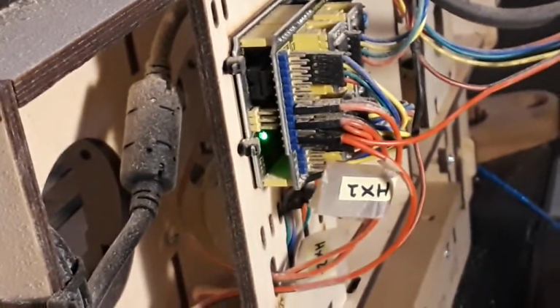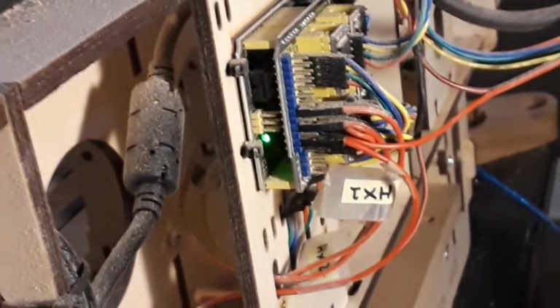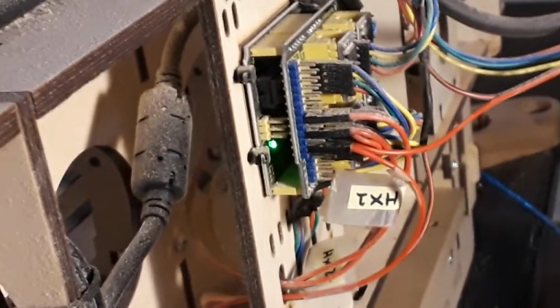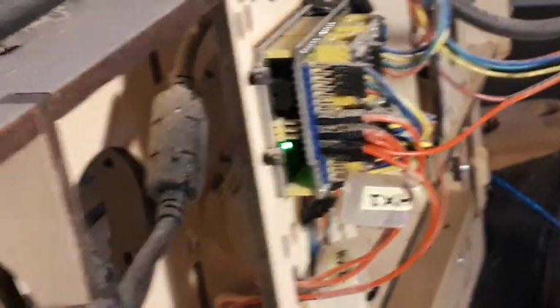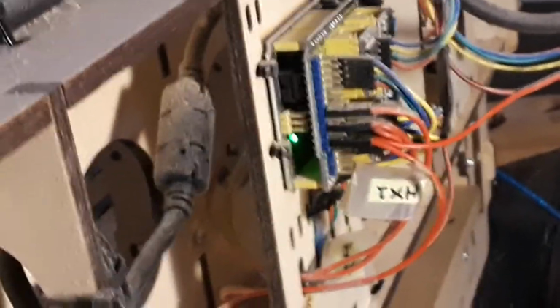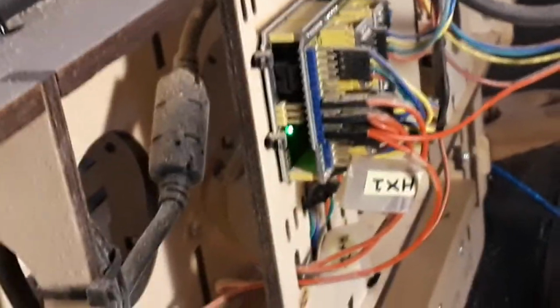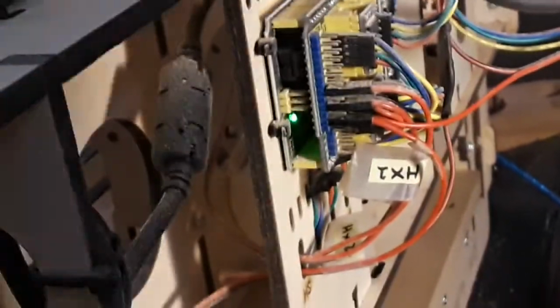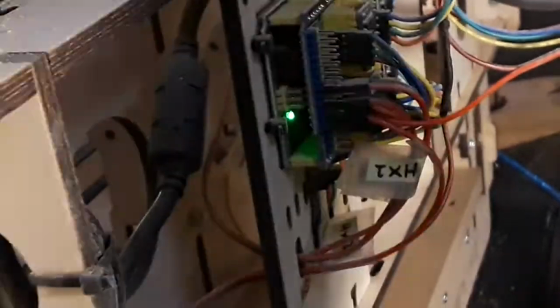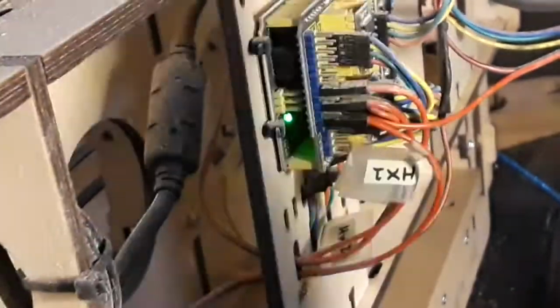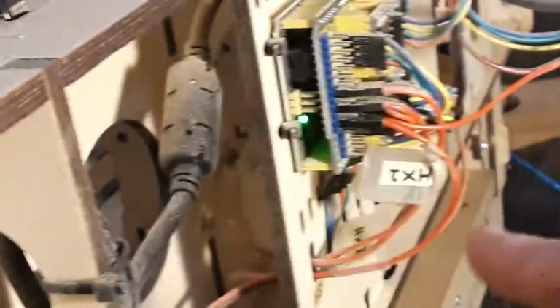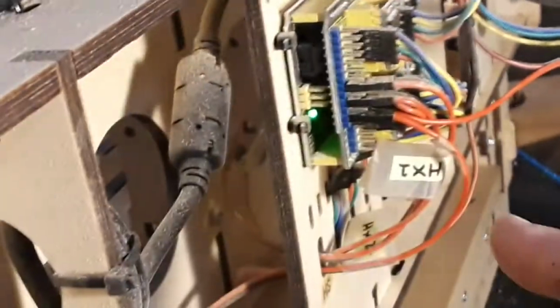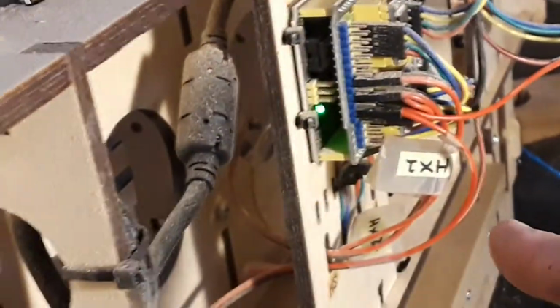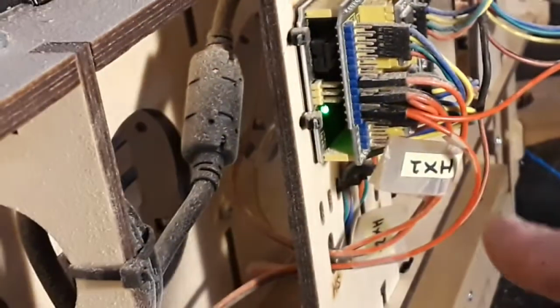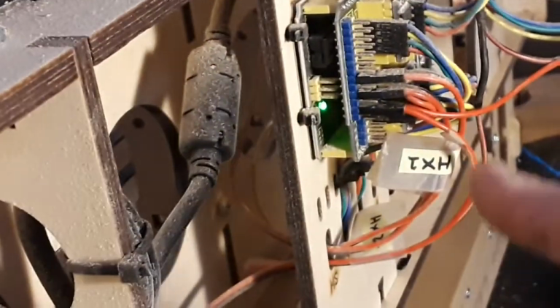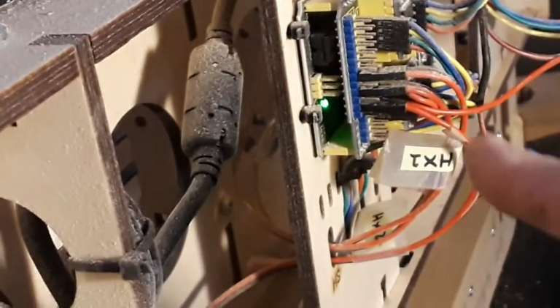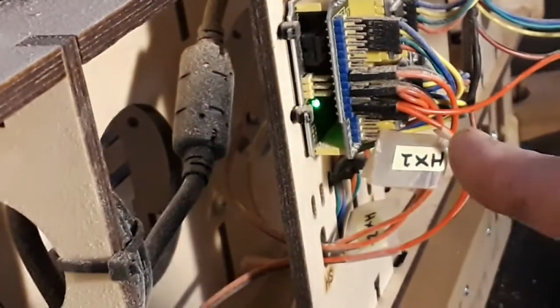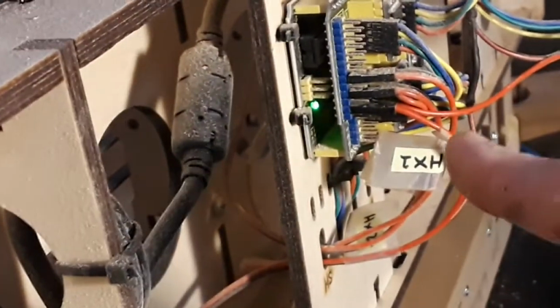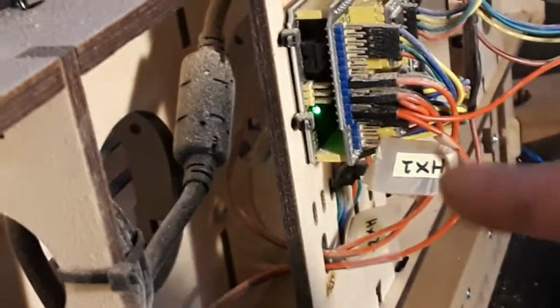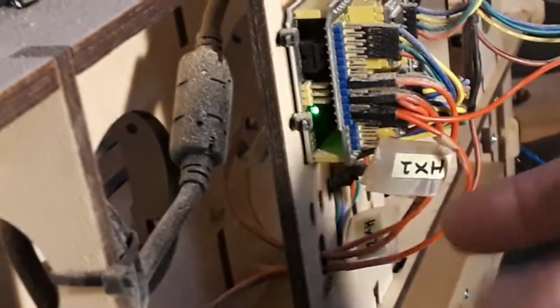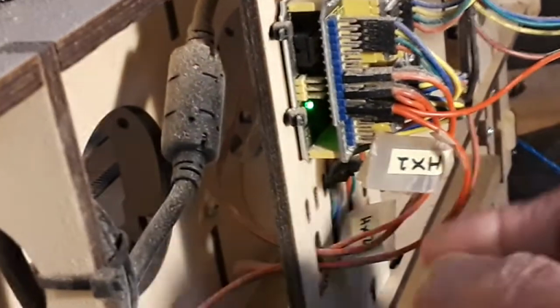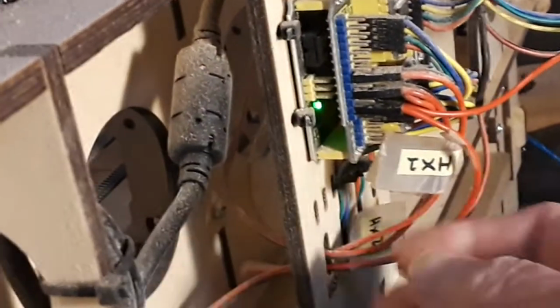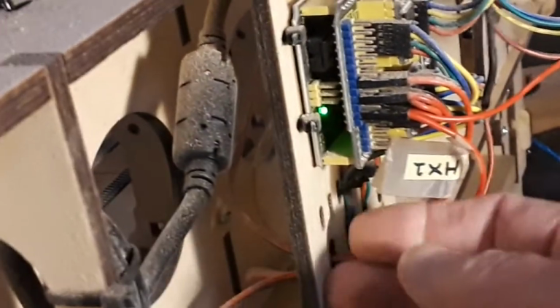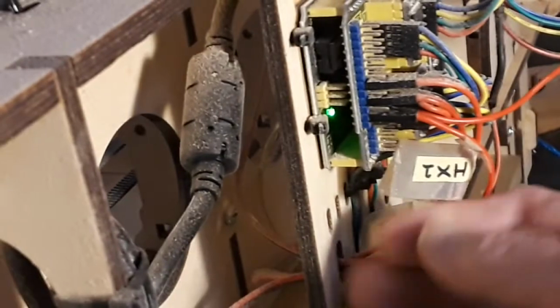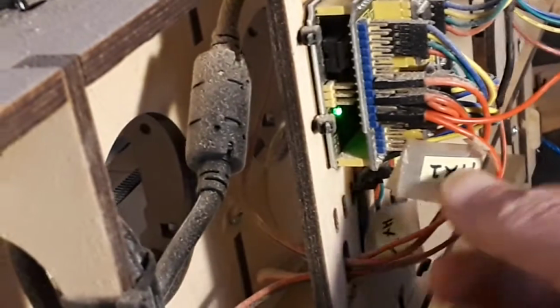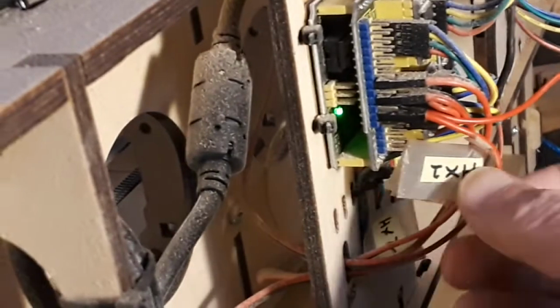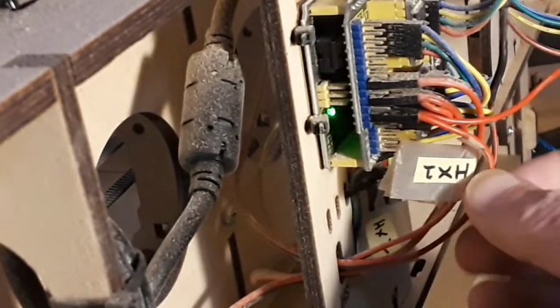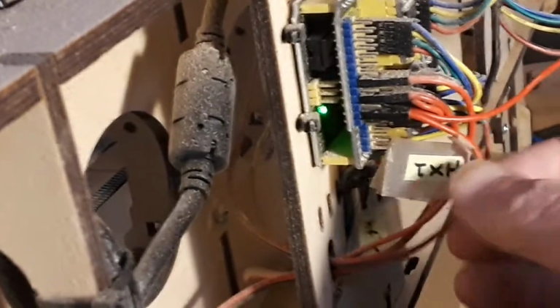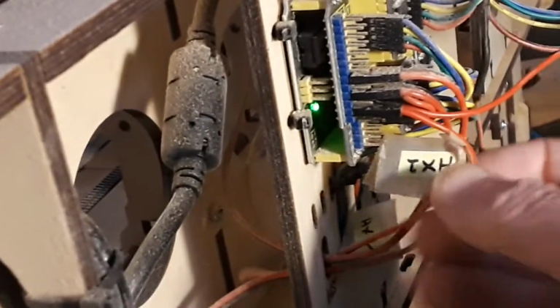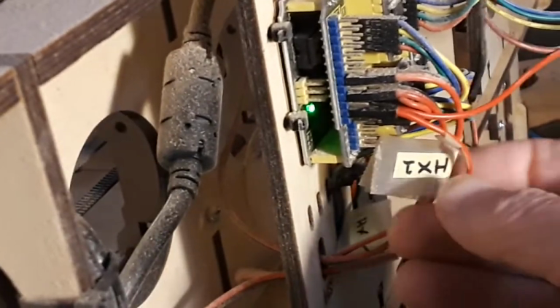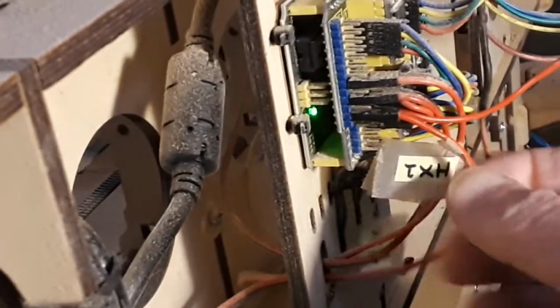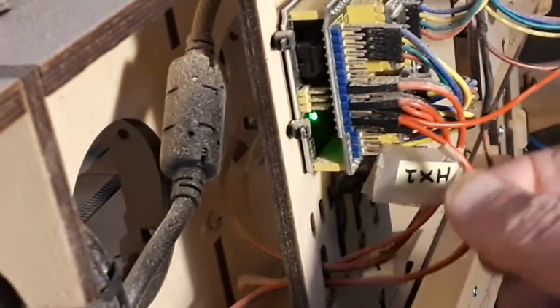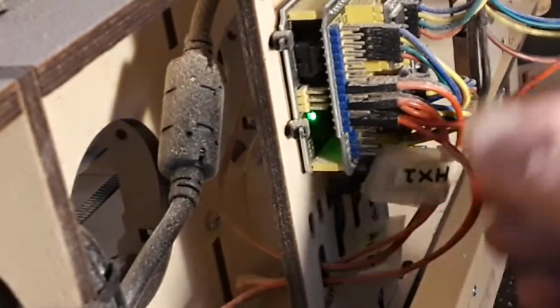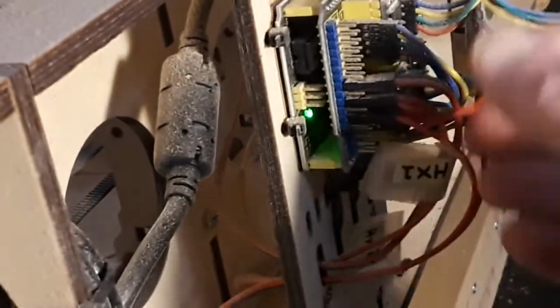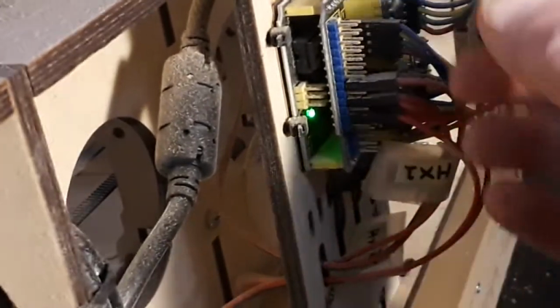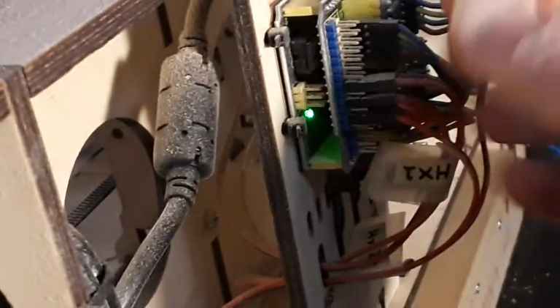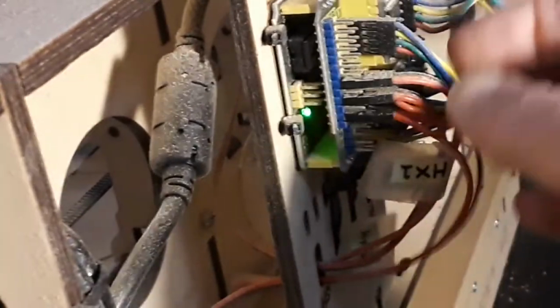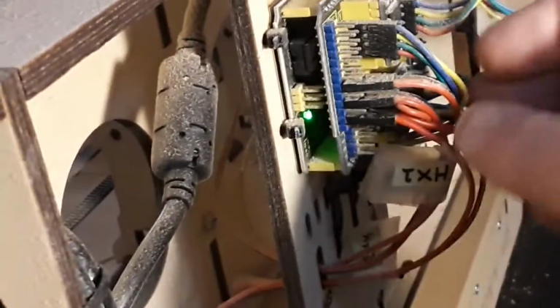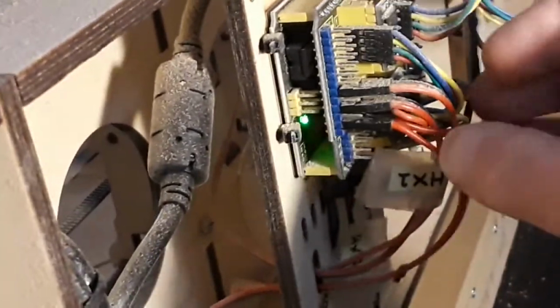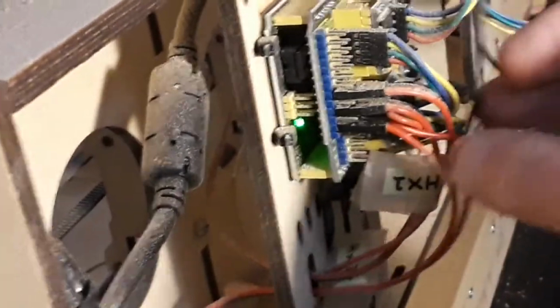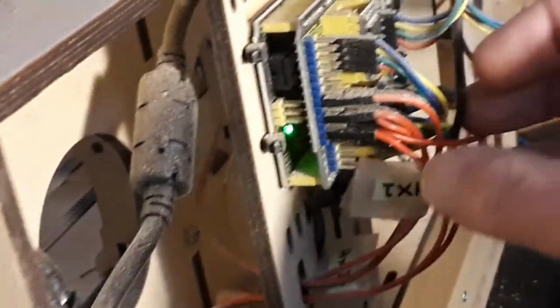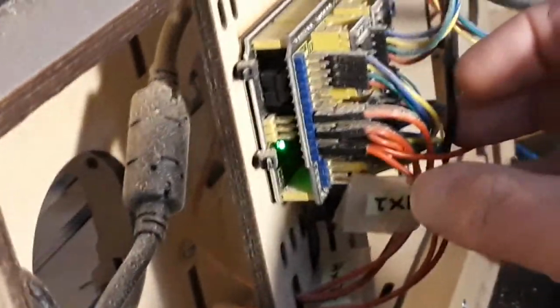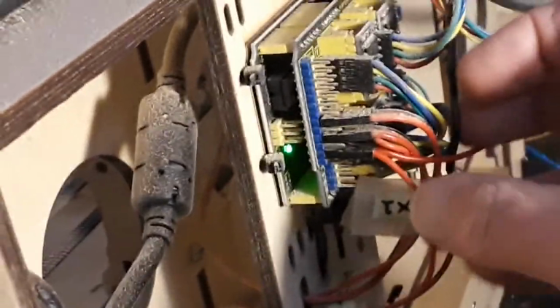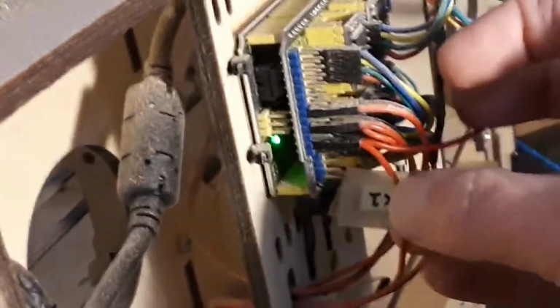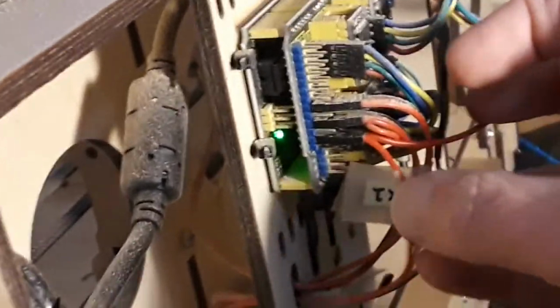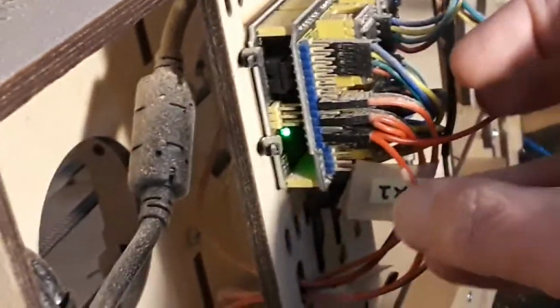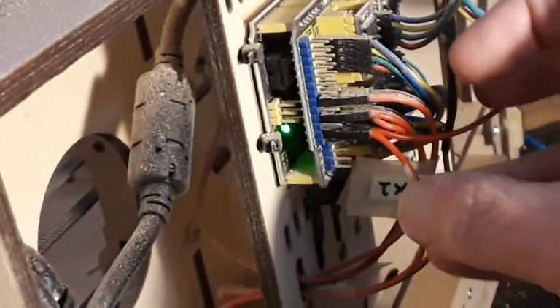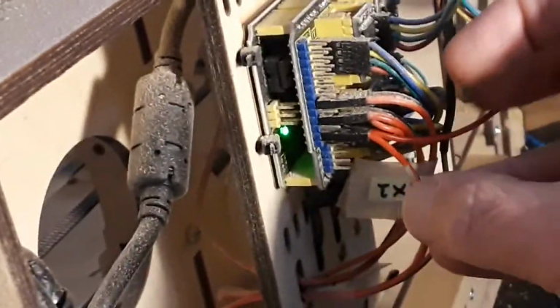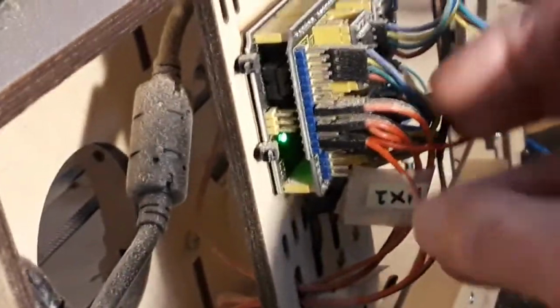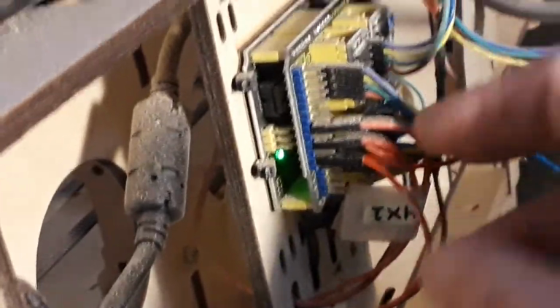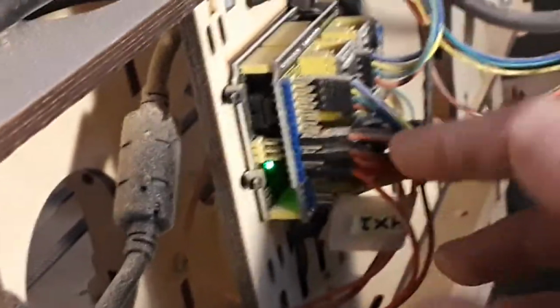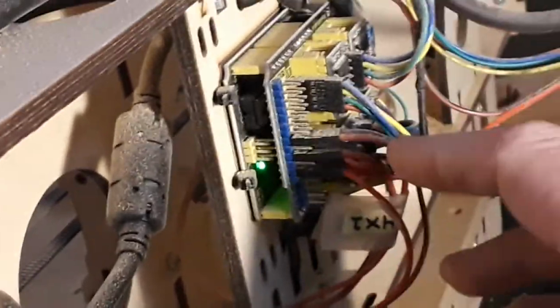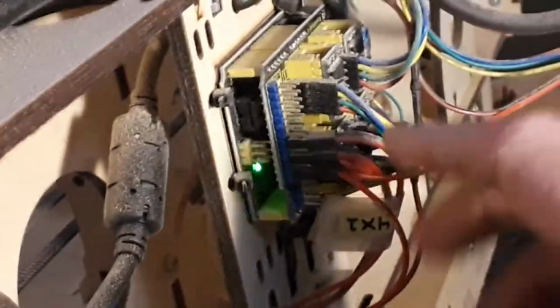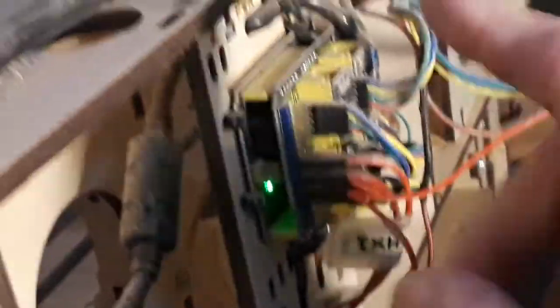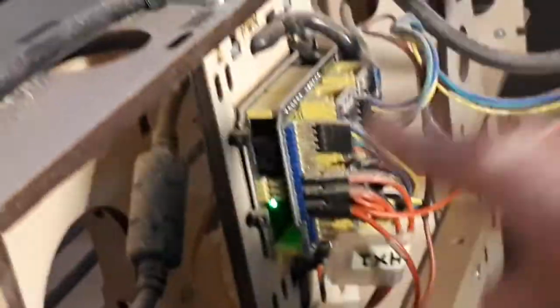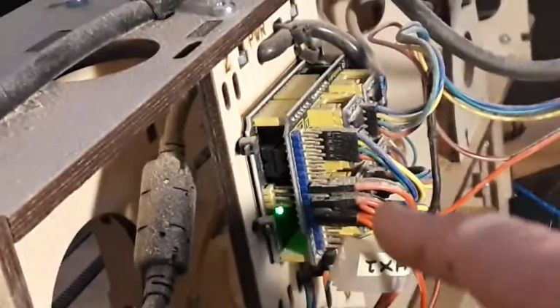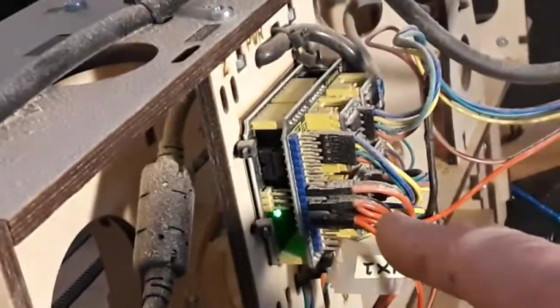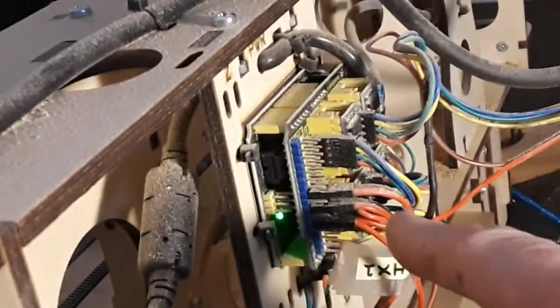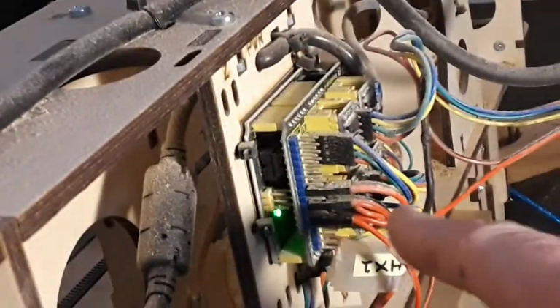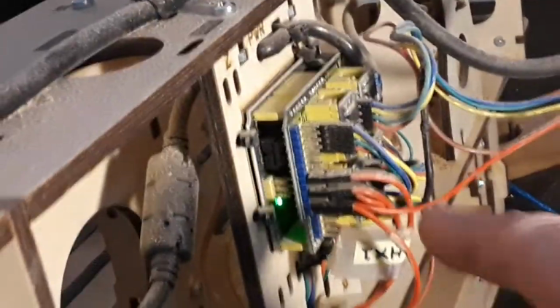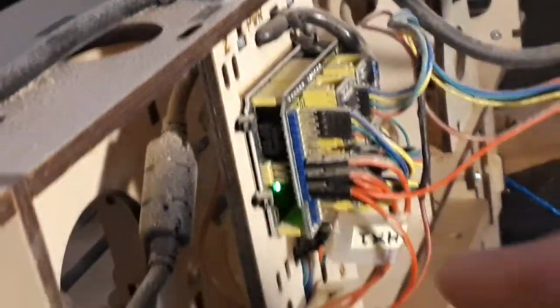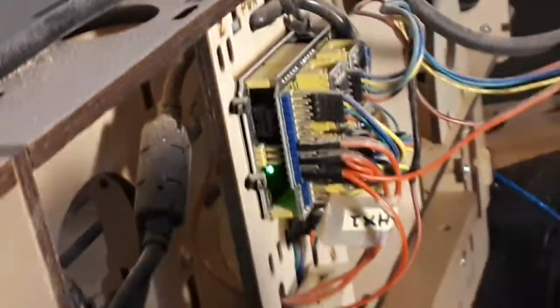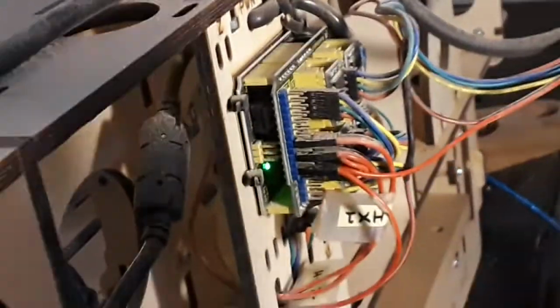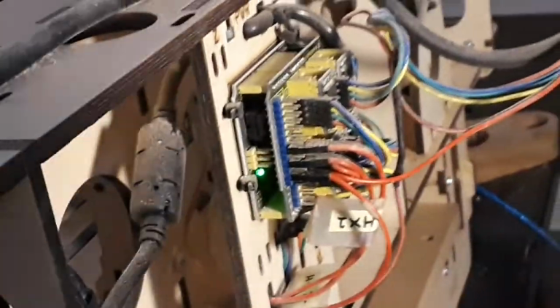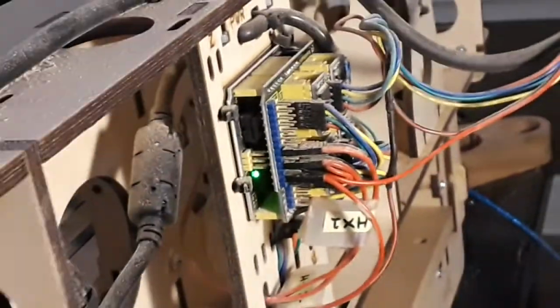If that is not the problem, then you probably have a broken wire. Beyond that, it's probably a controller problem.